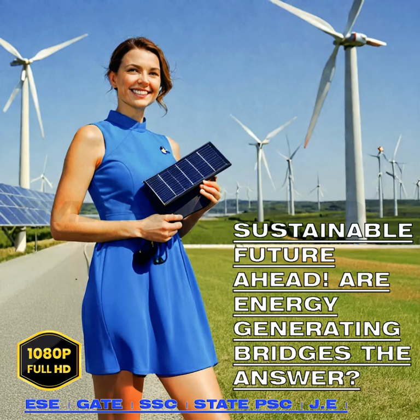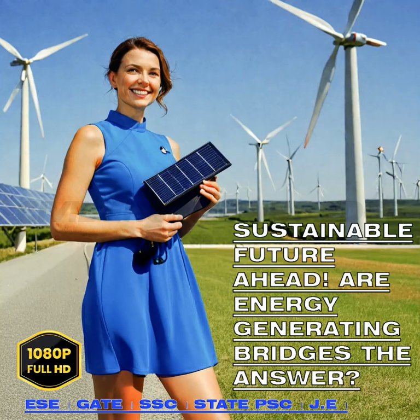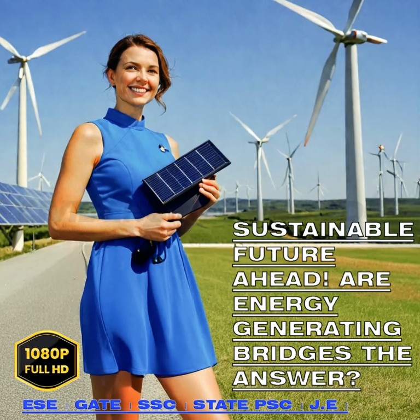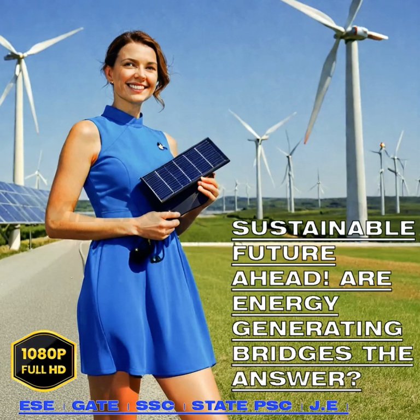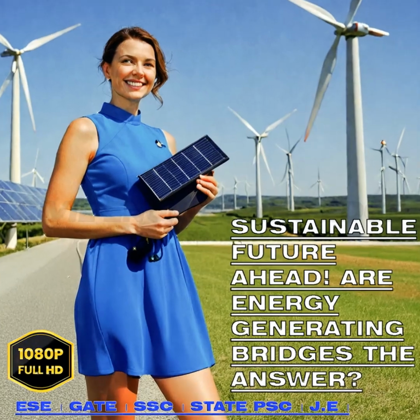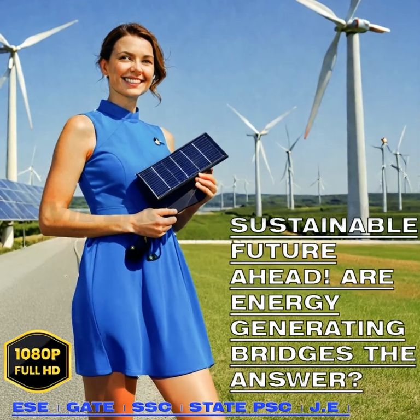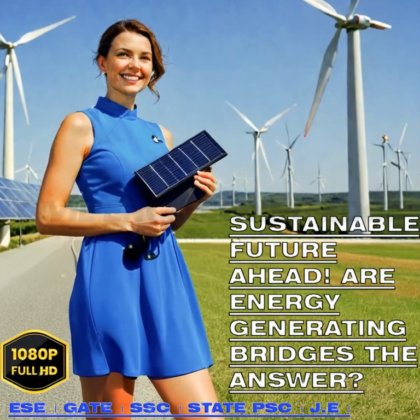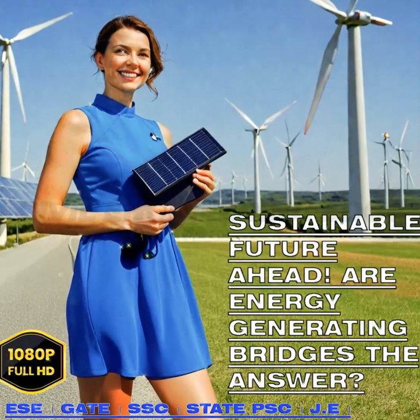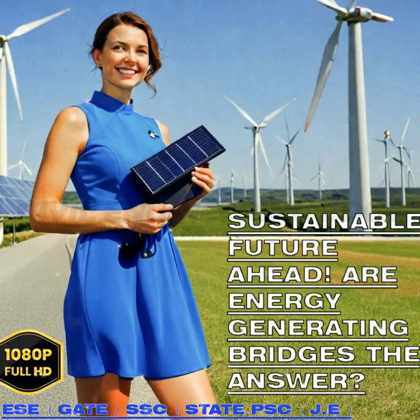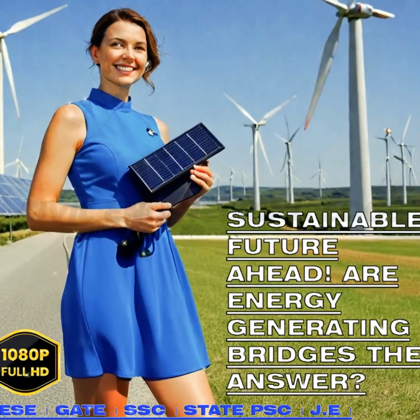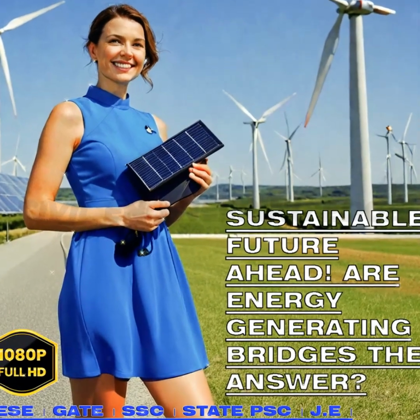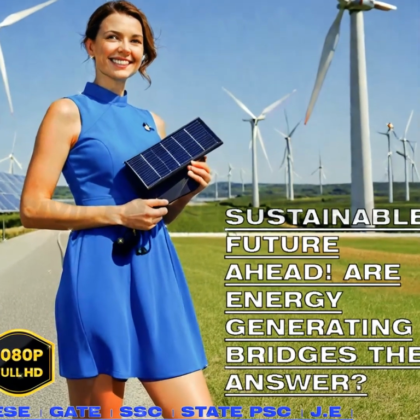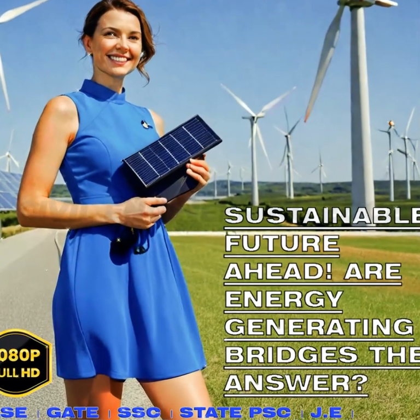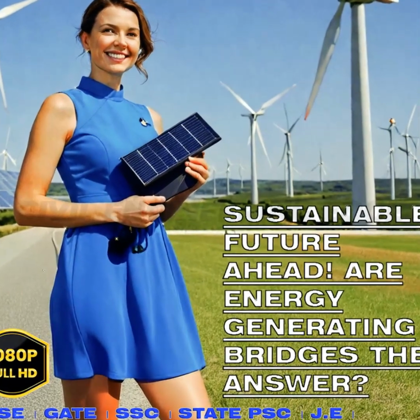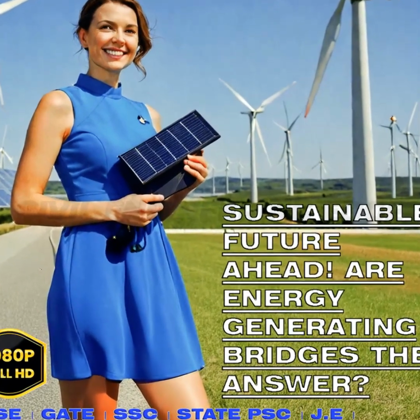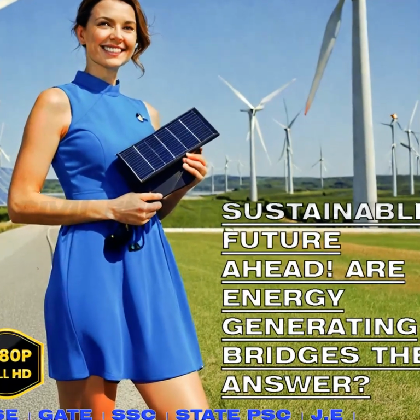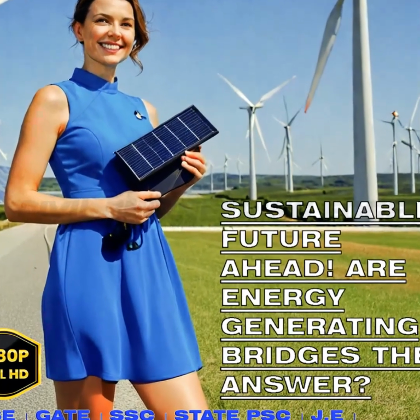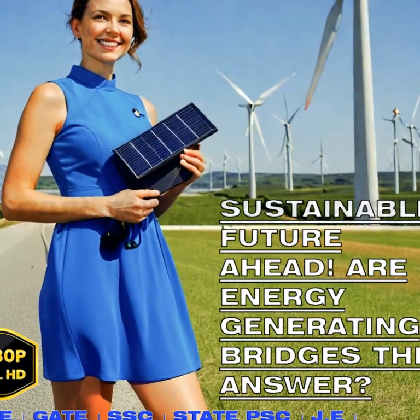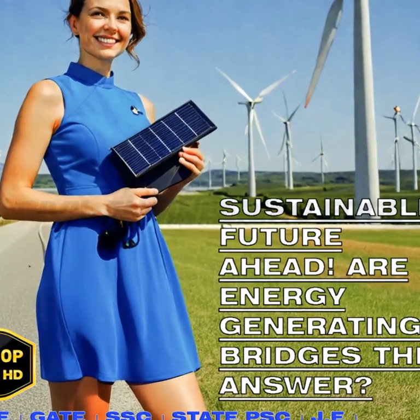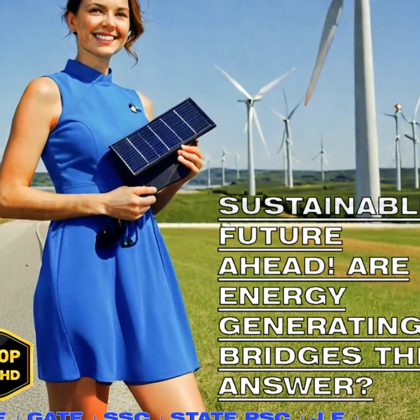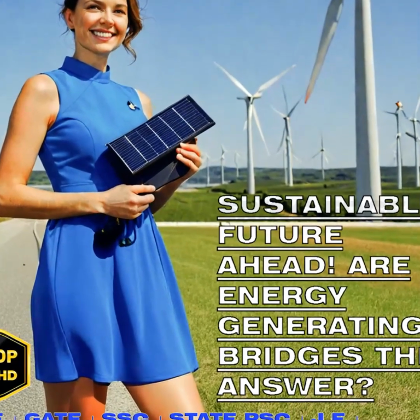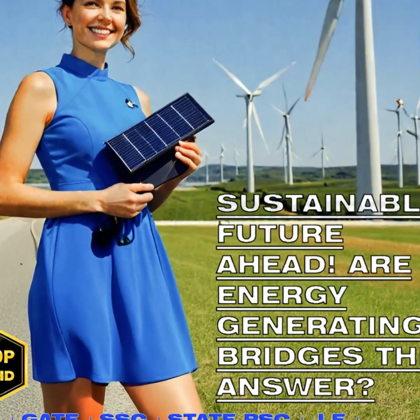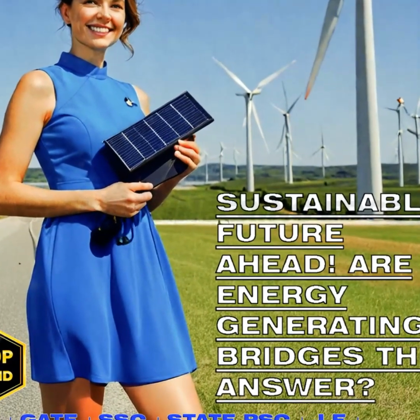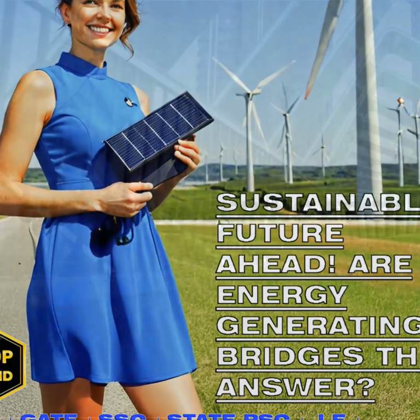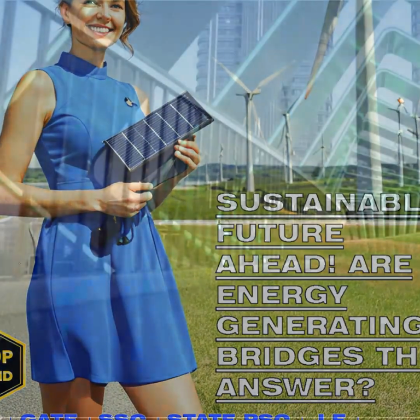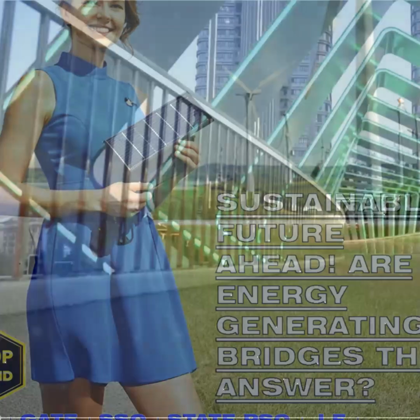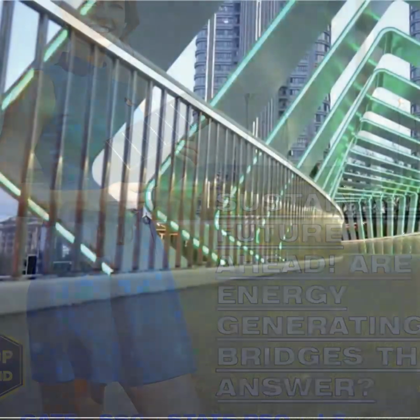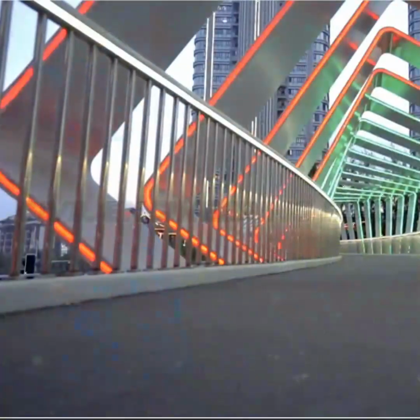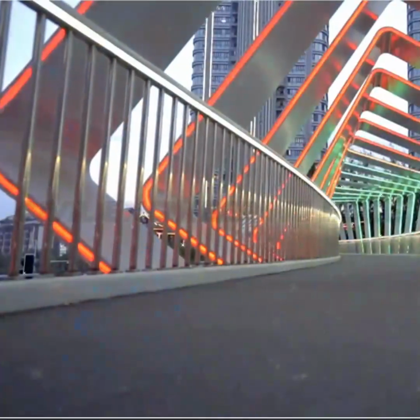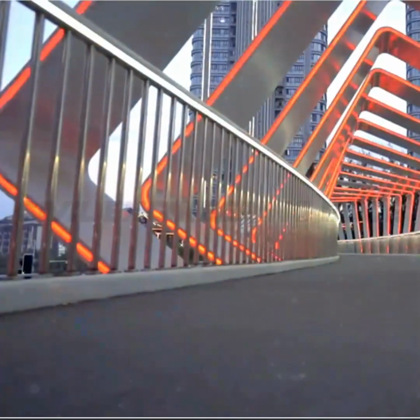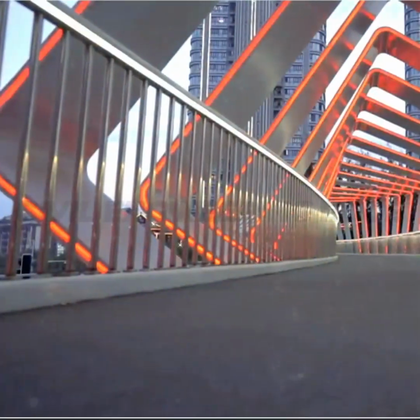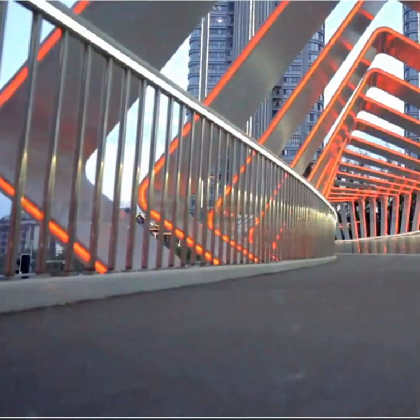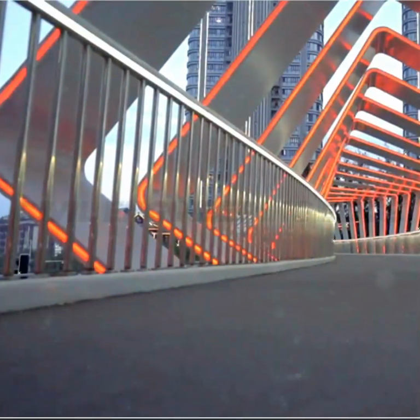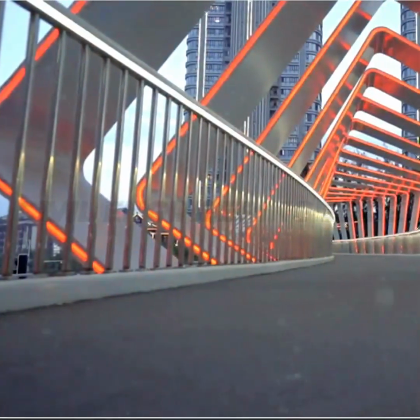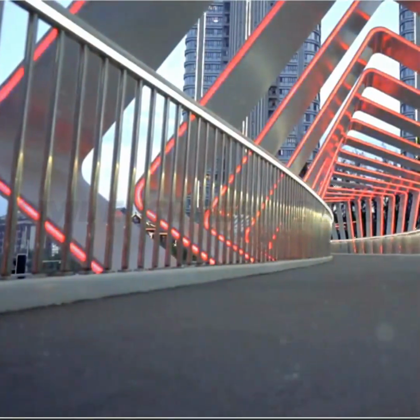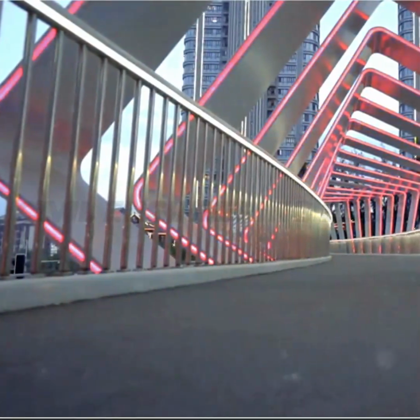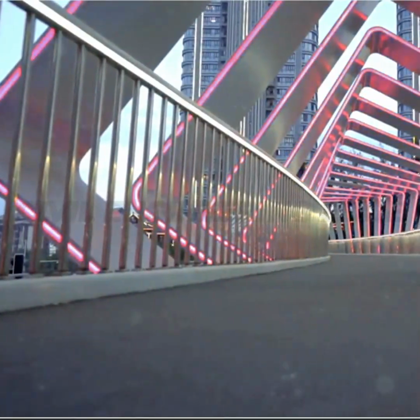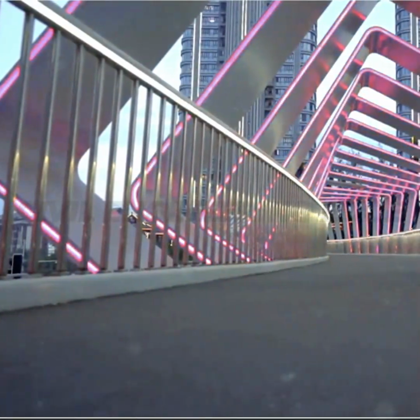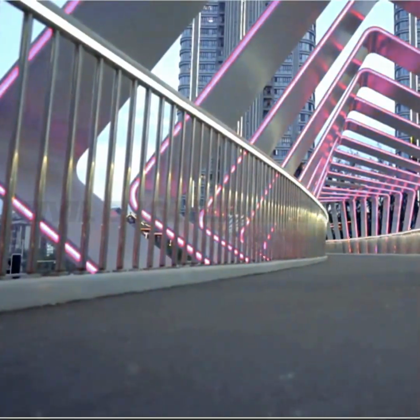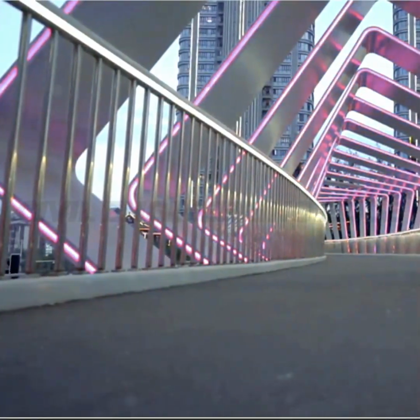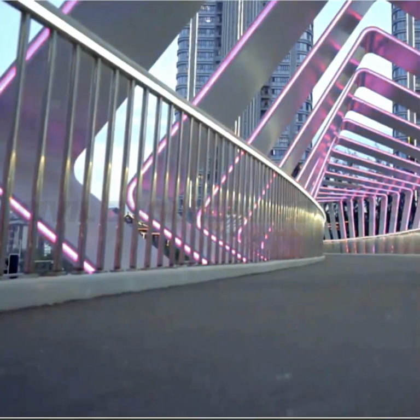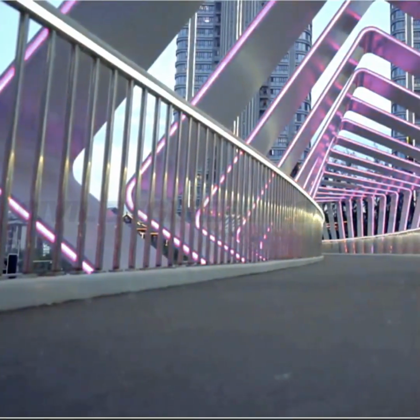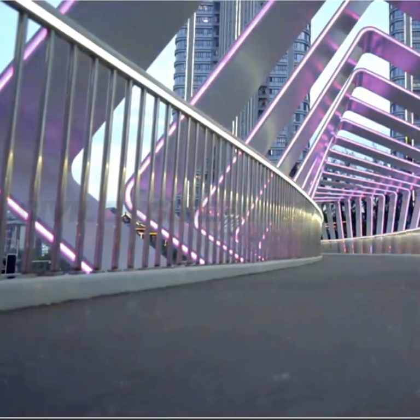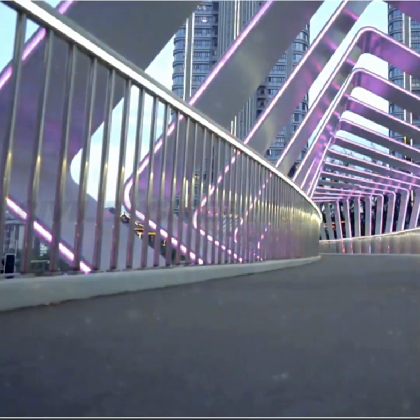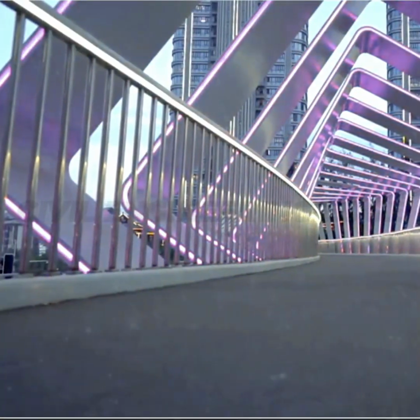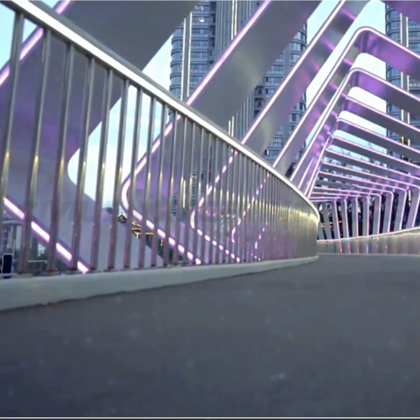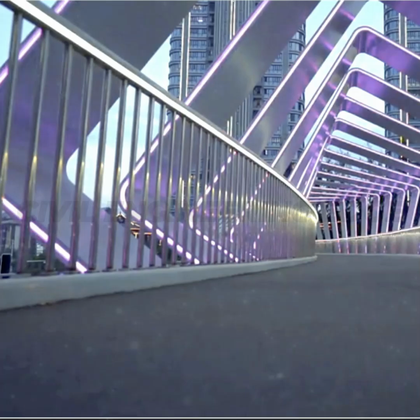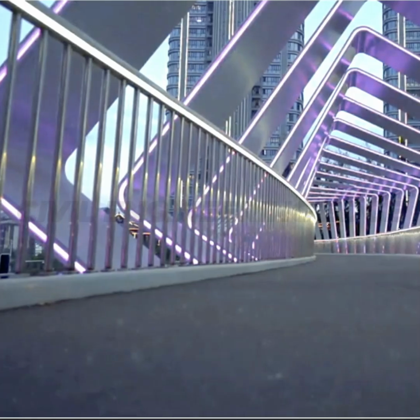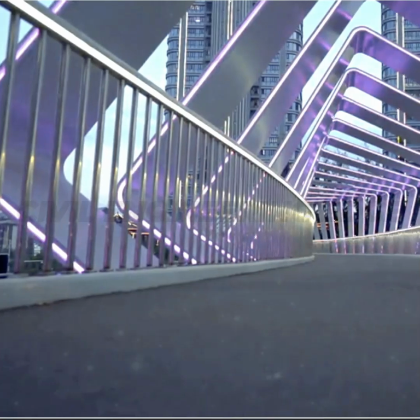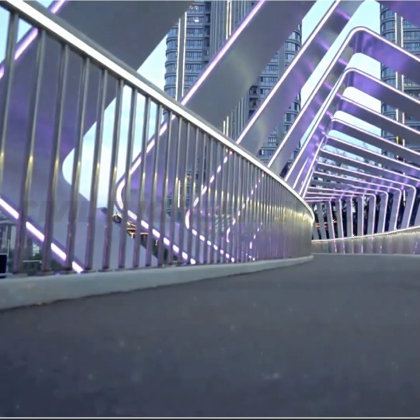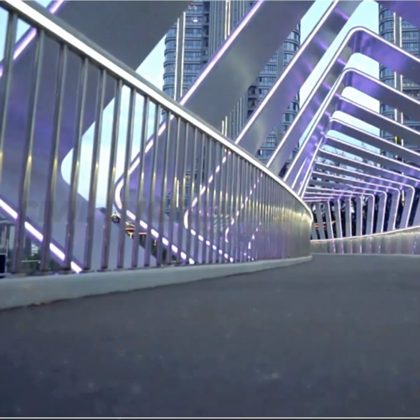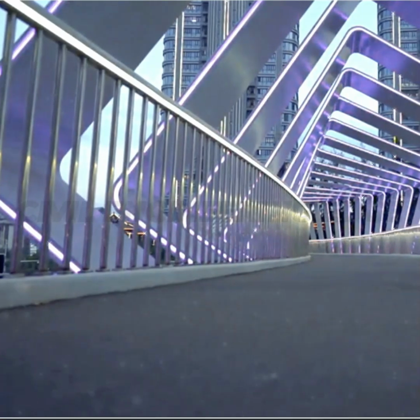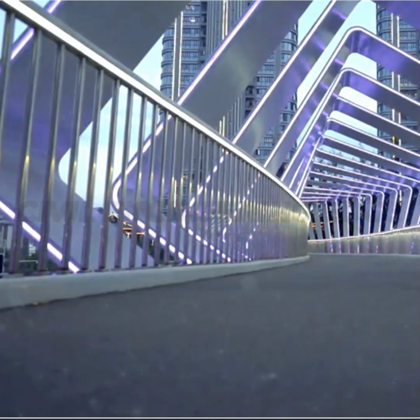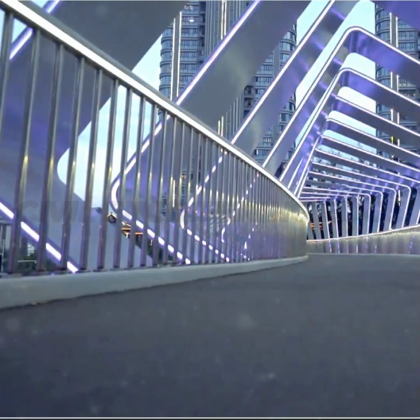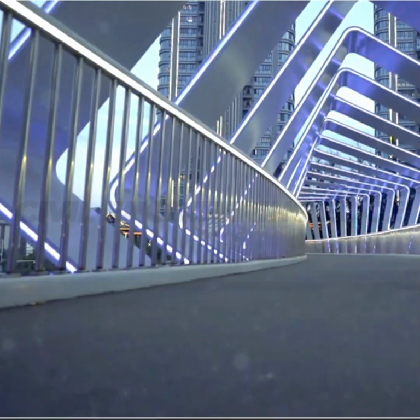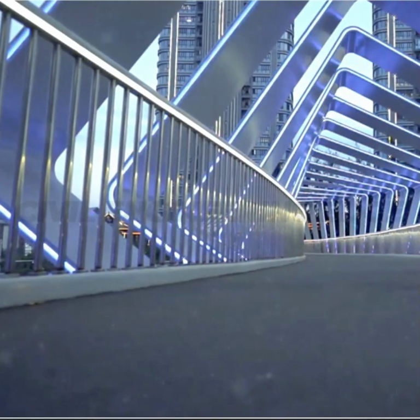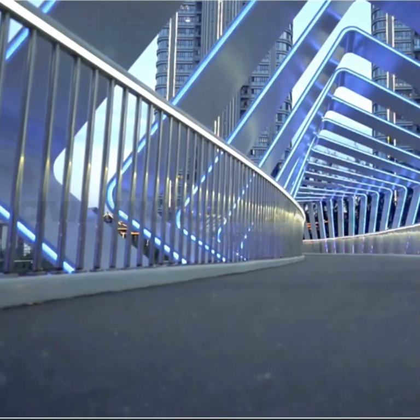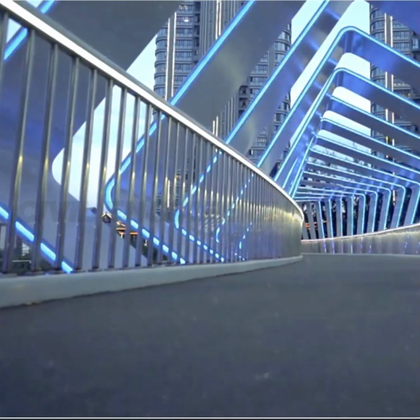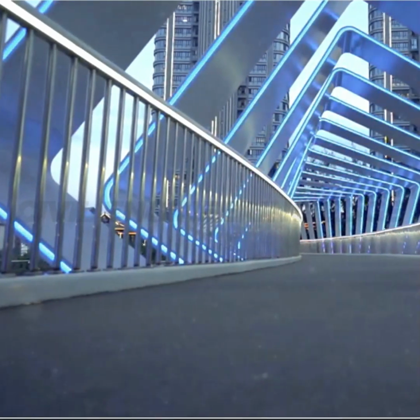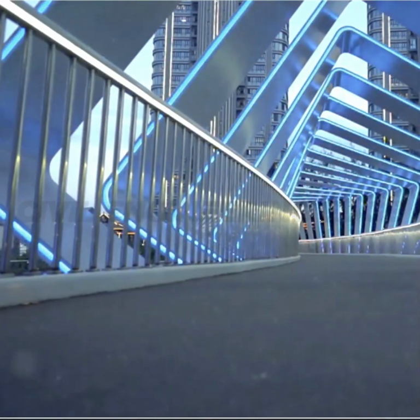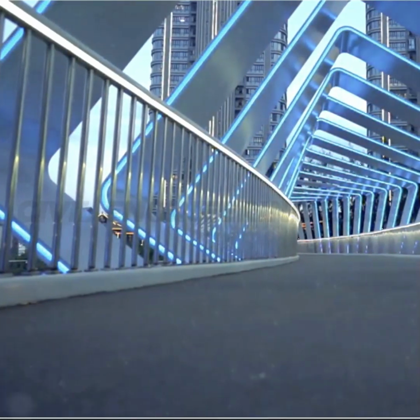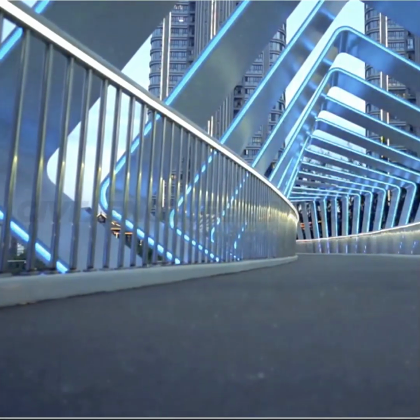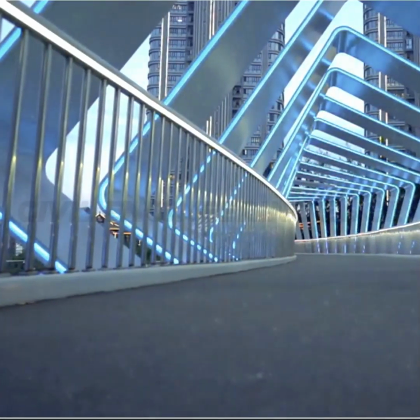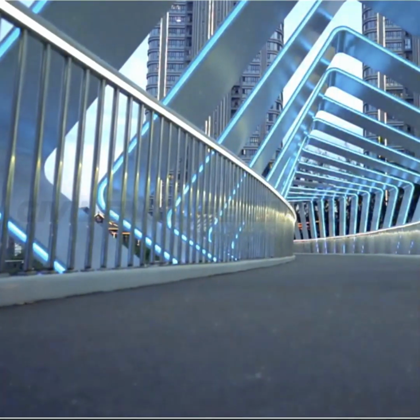Hello, welcome to Civil Engineering Edge. Futuristic bridge designs — energy generating structures for a sustainable future.